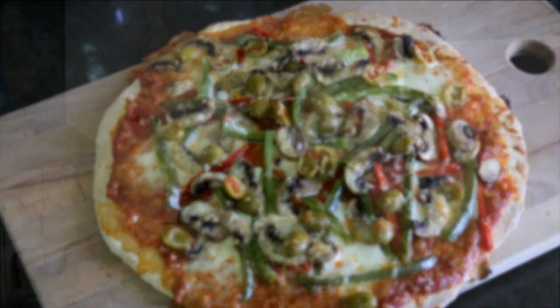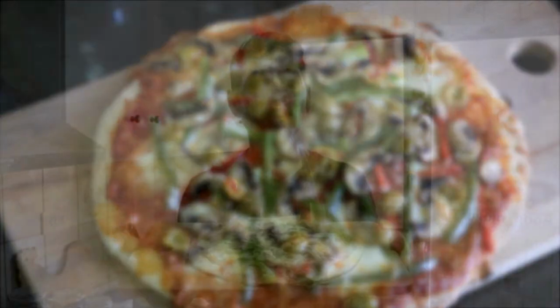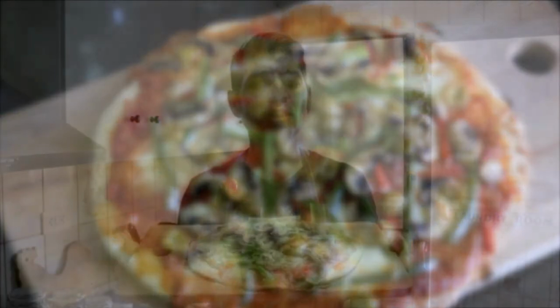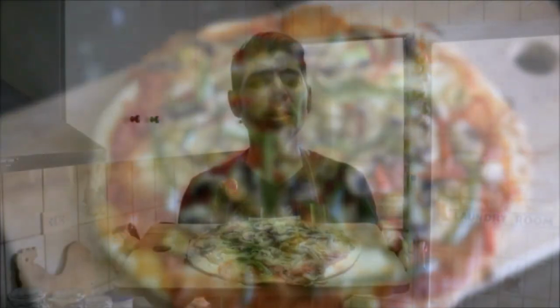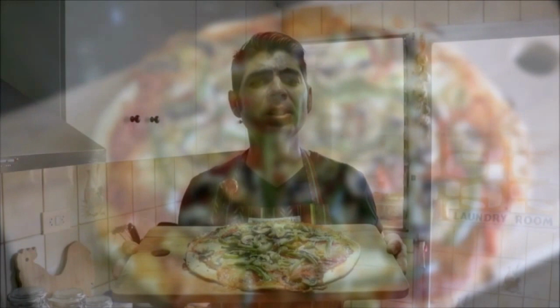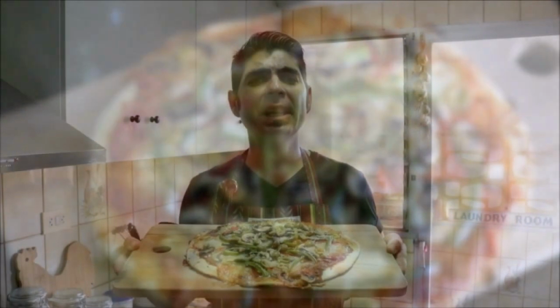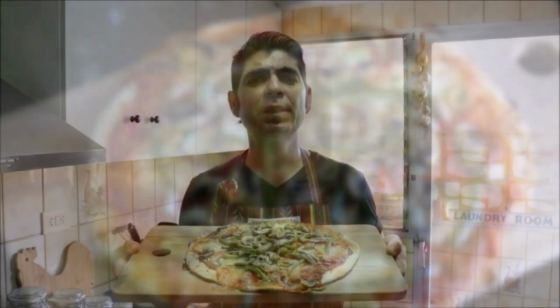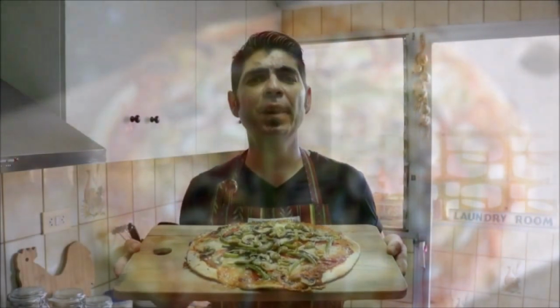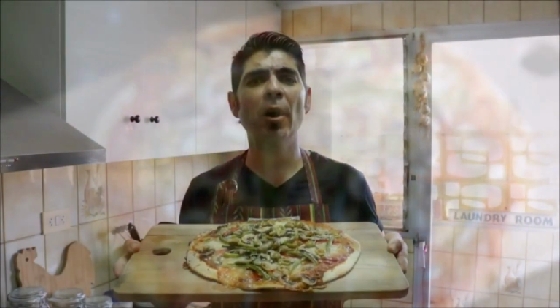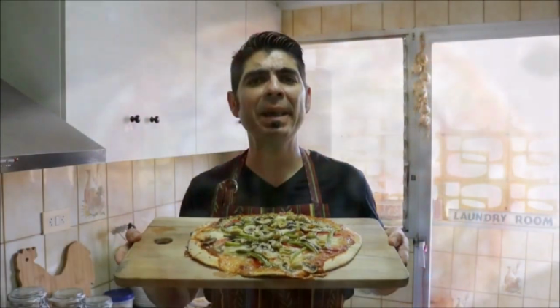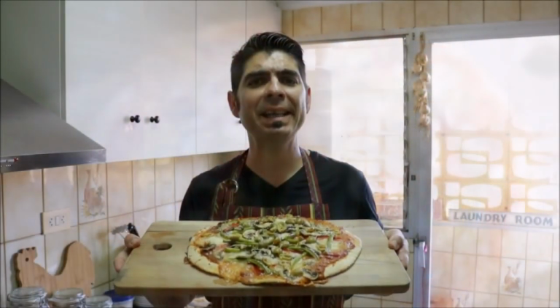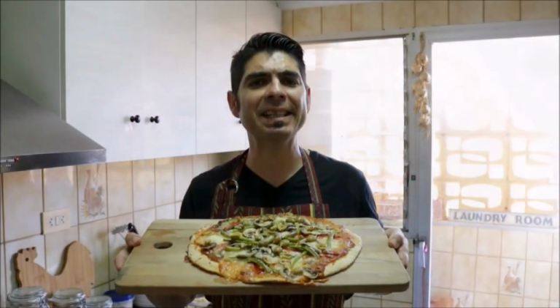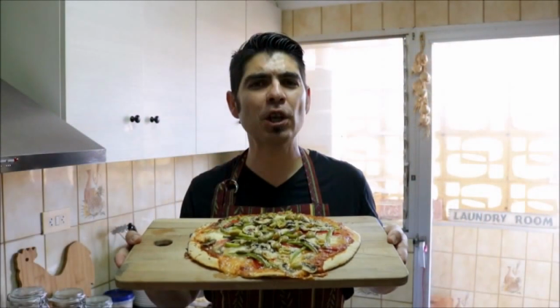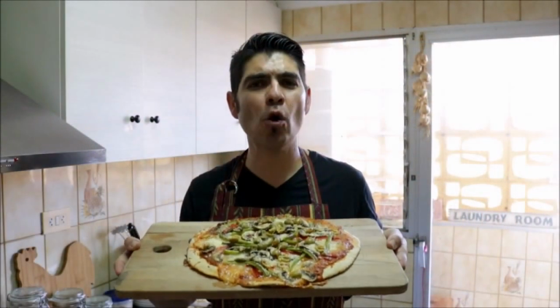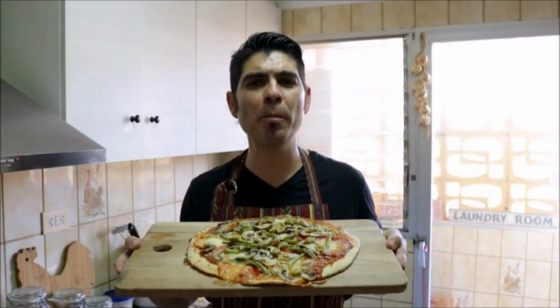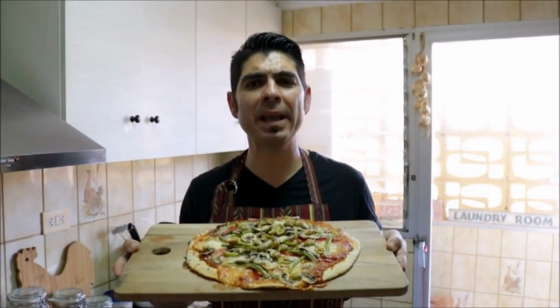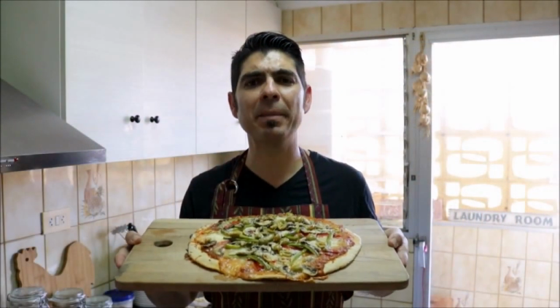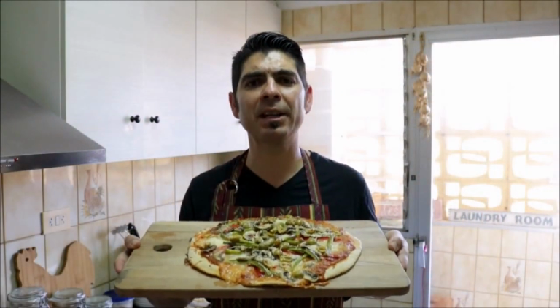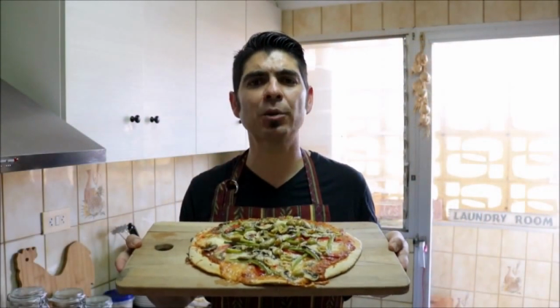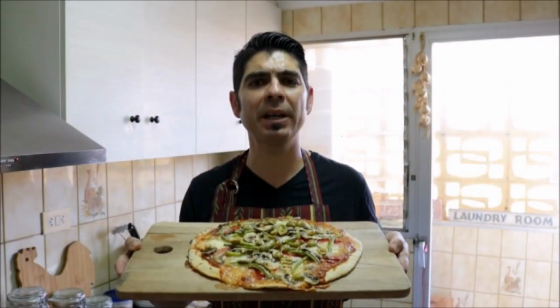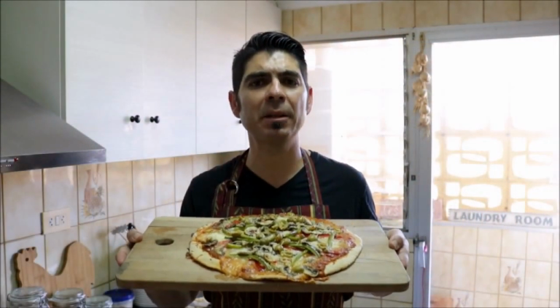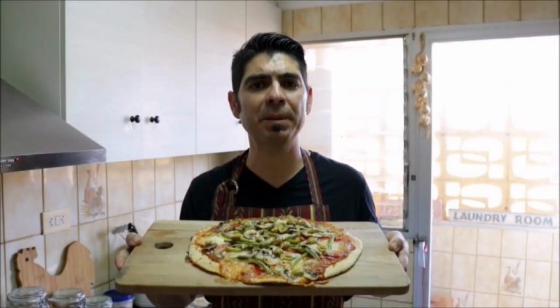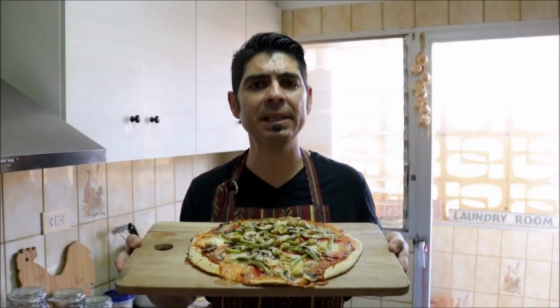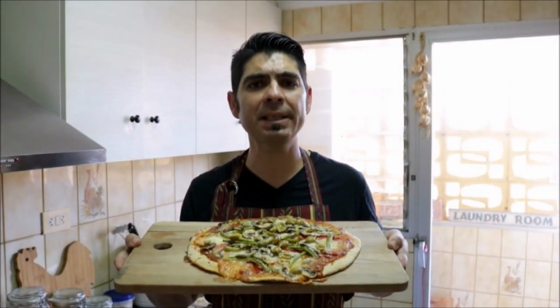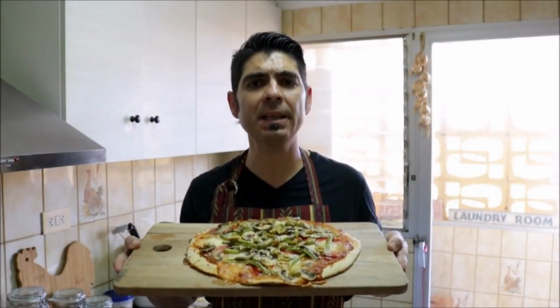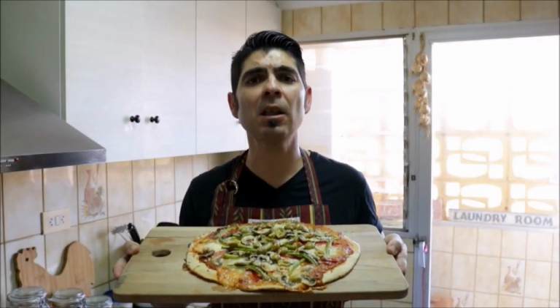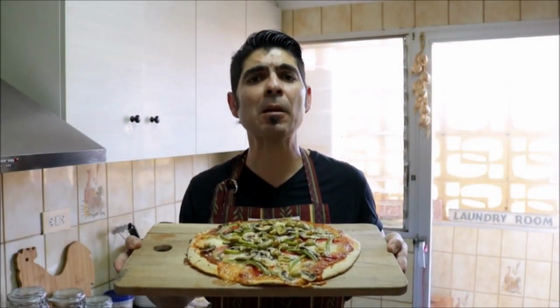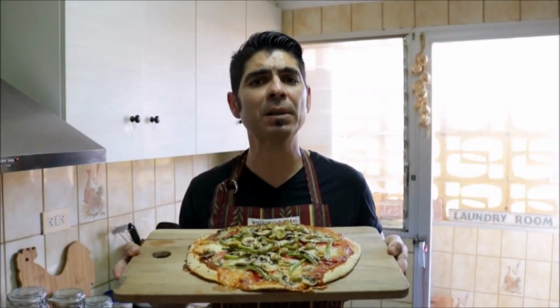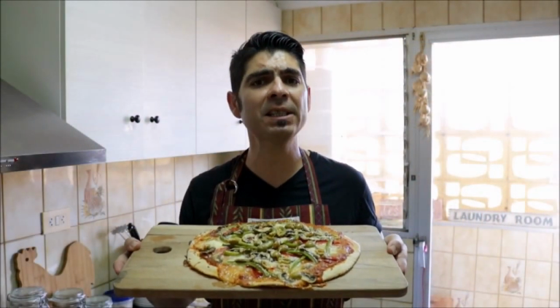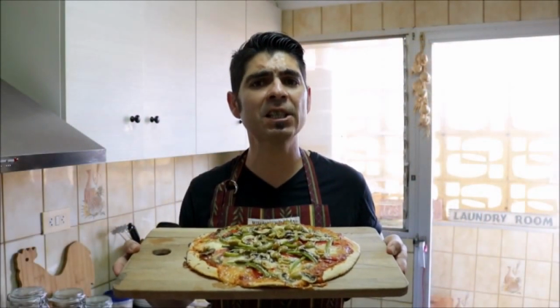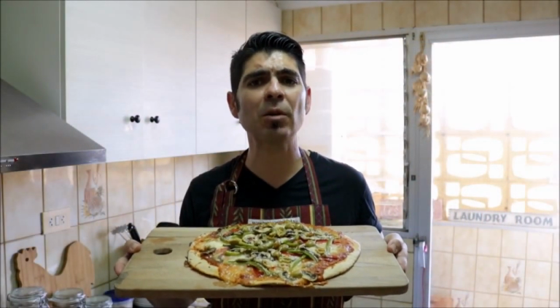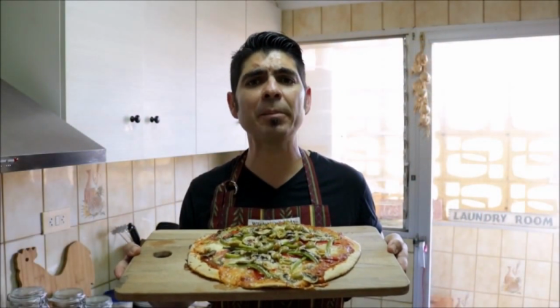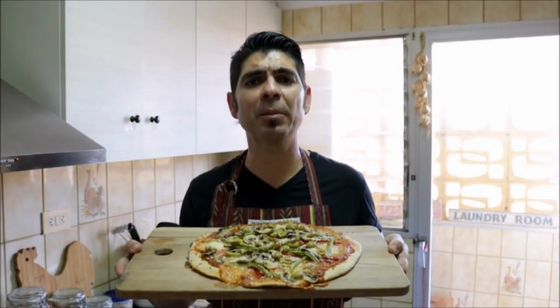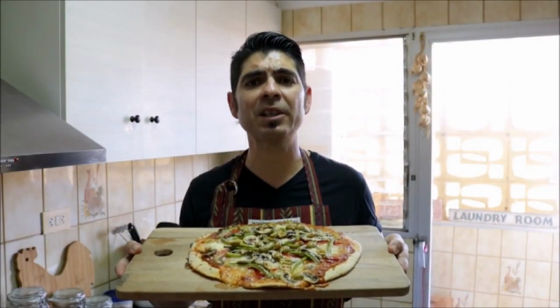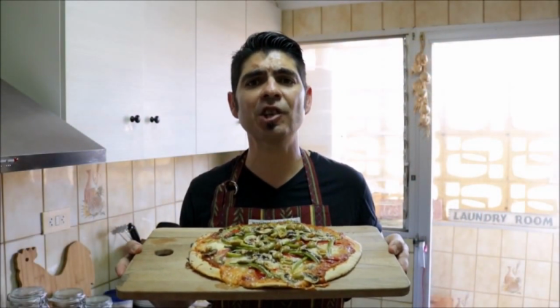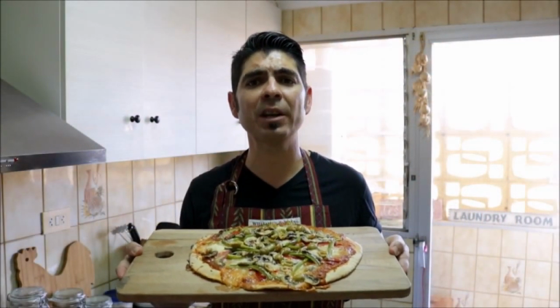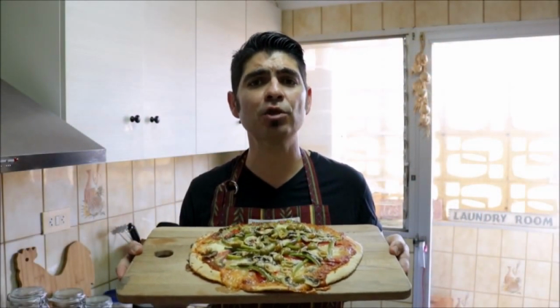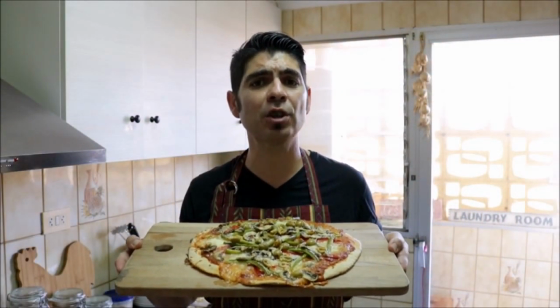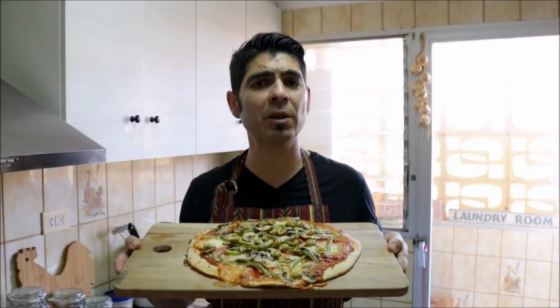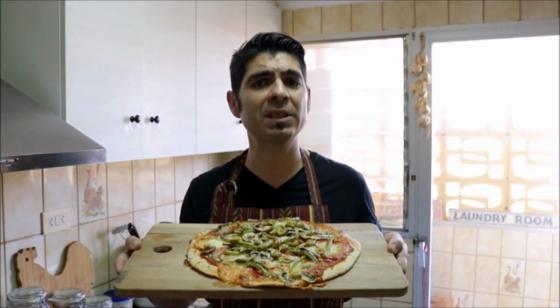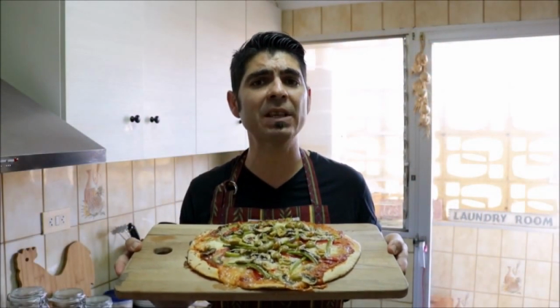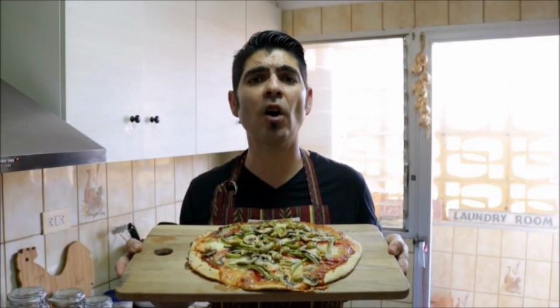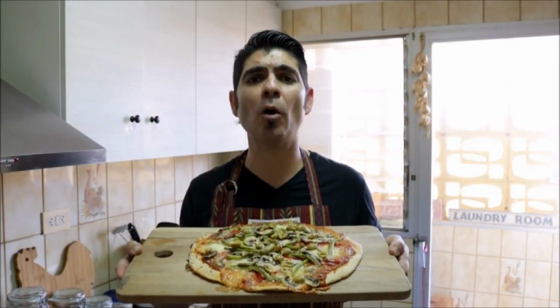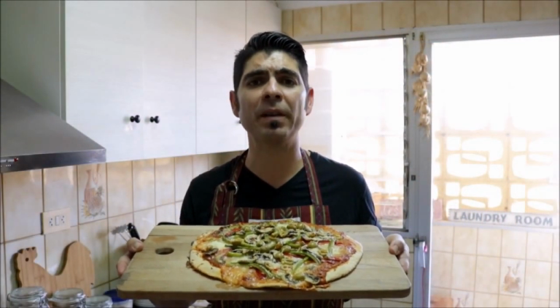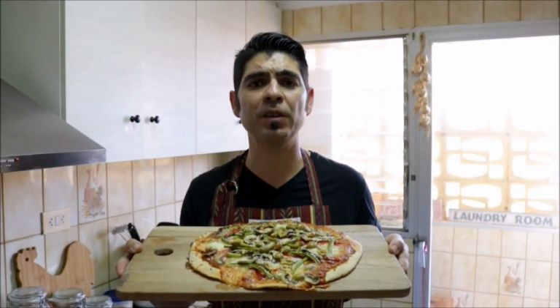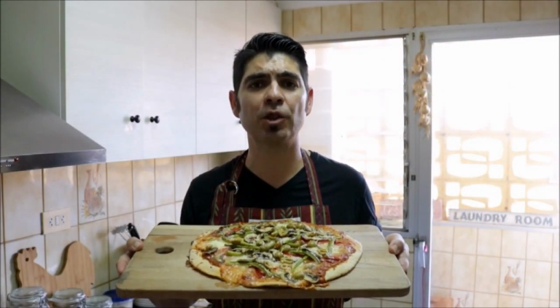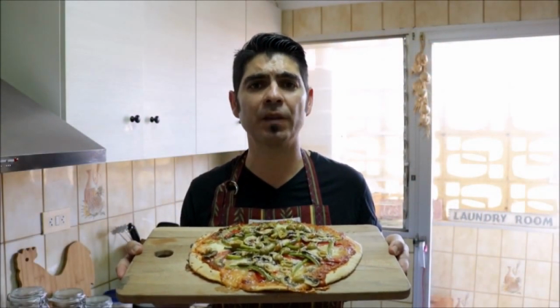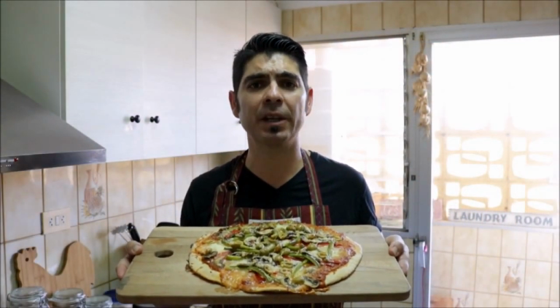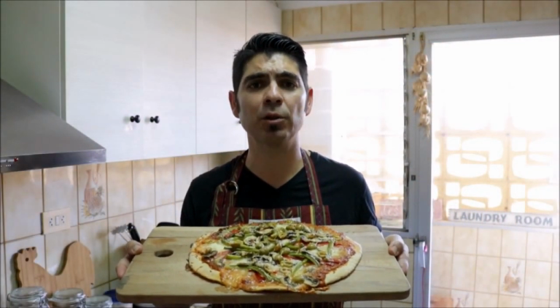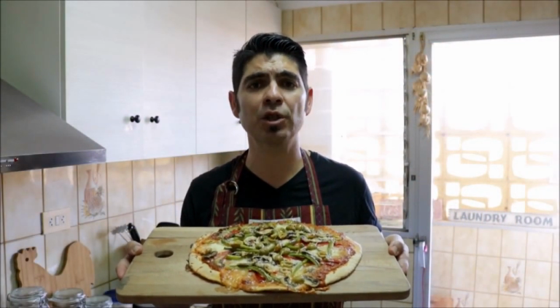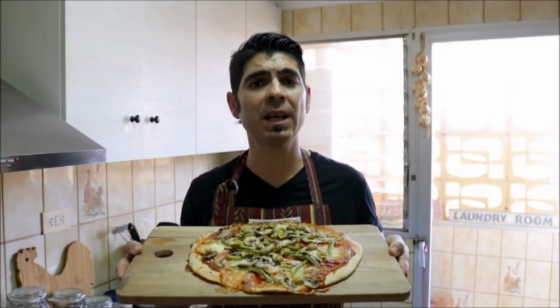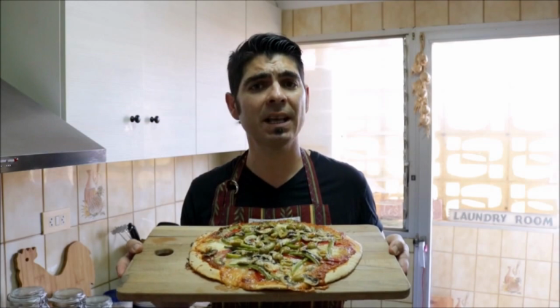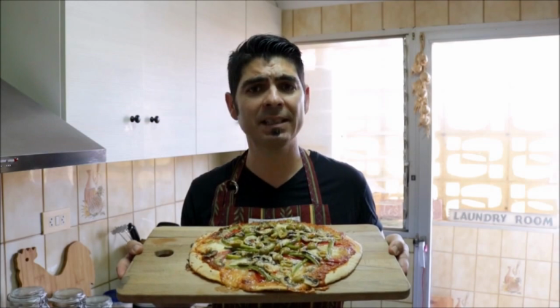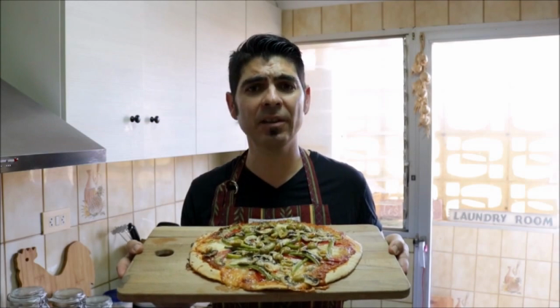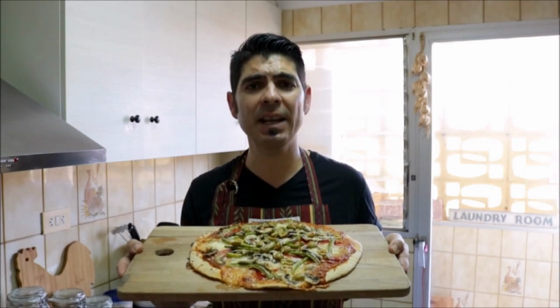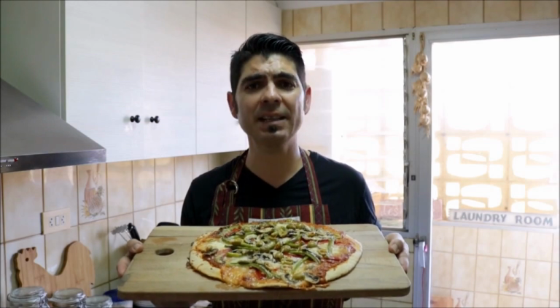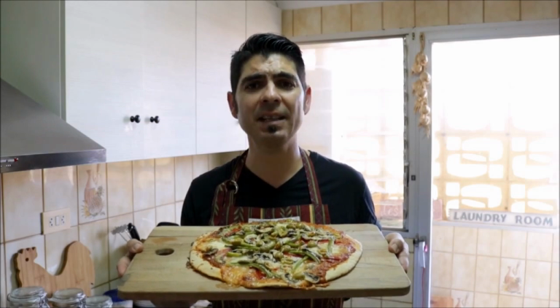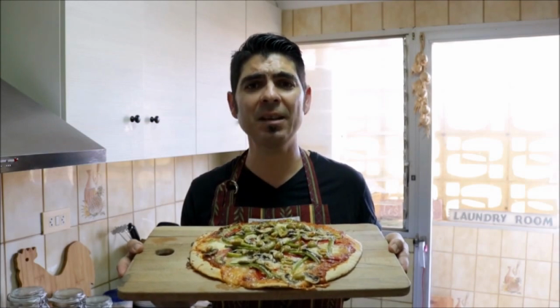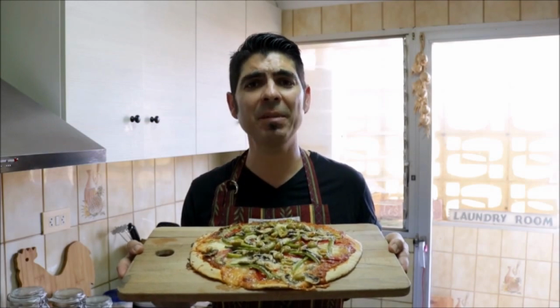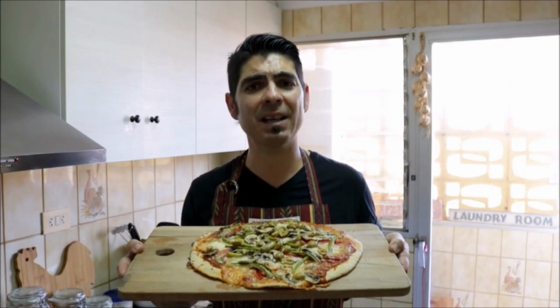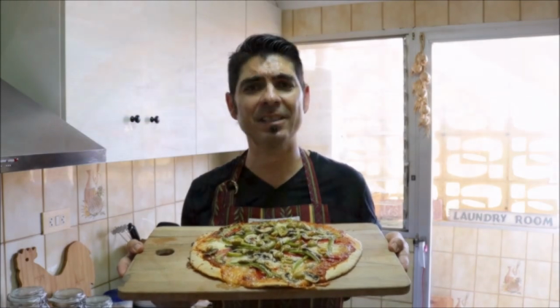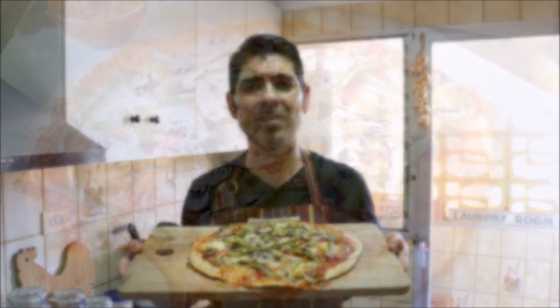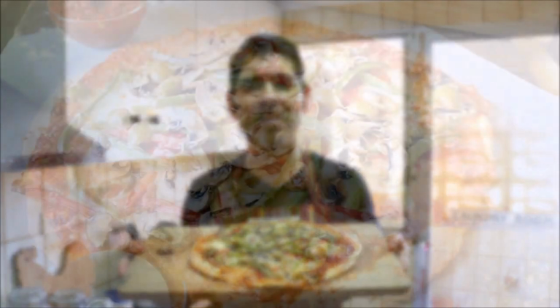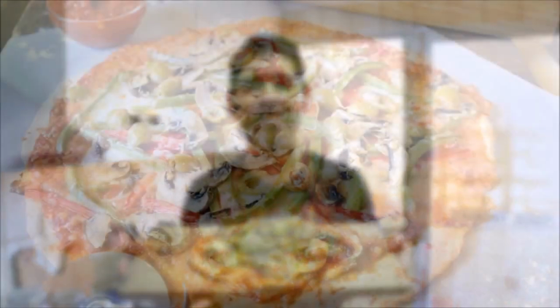If you enjoyed today's video on making this homemade Mediterranean pizza, please subscribe to my channel so you can receive all my future videos. Until the next time, hasta luego.